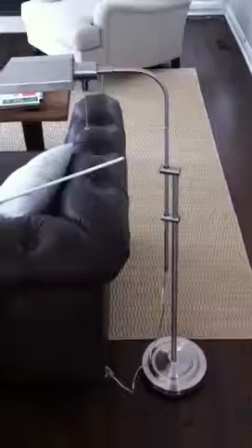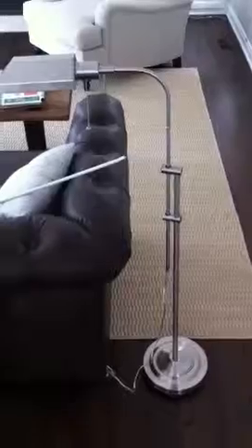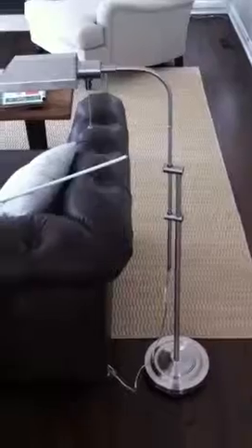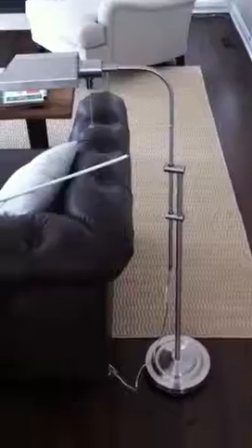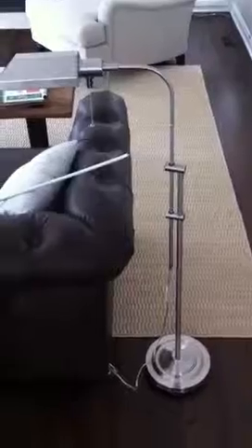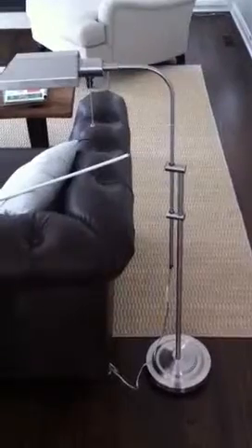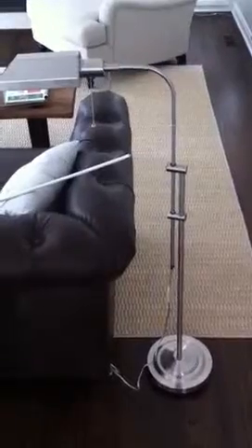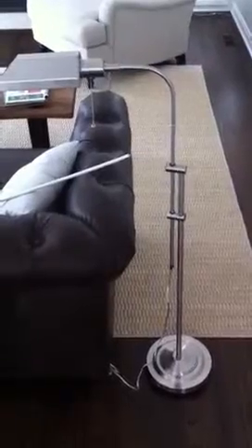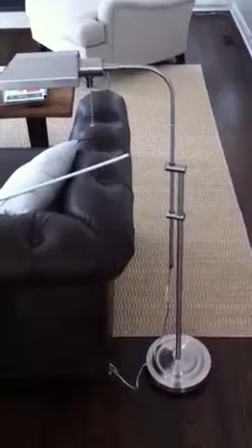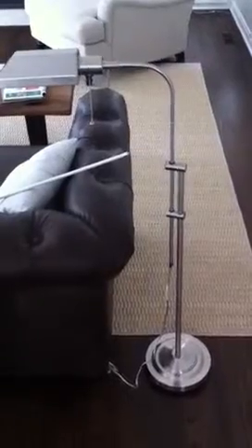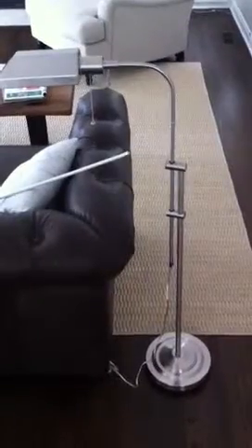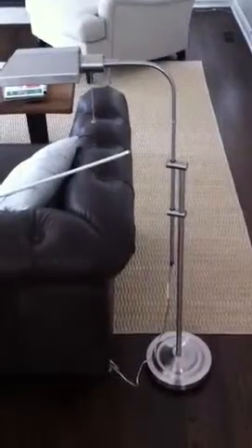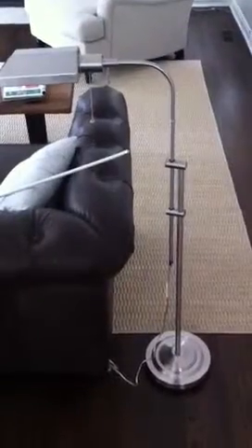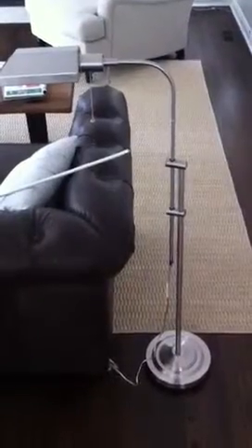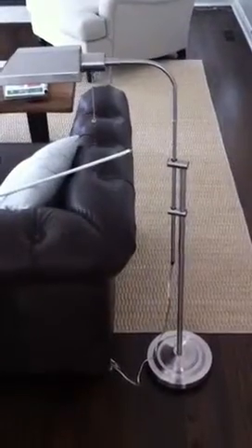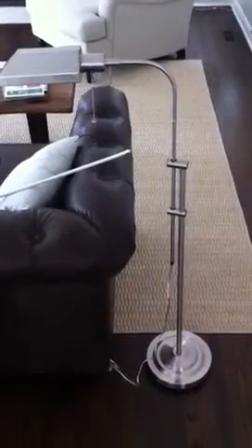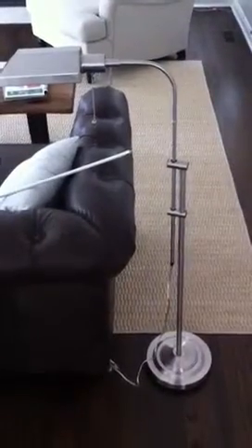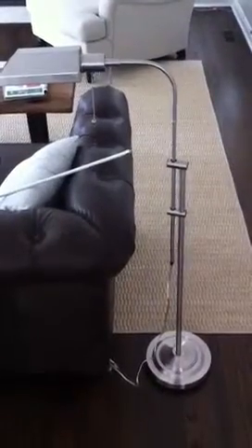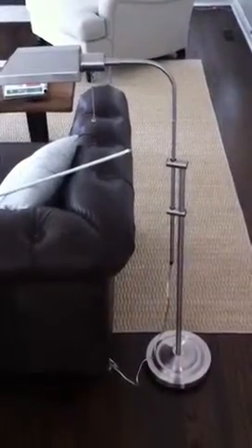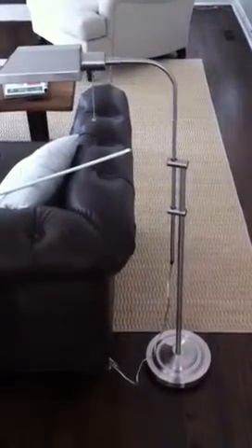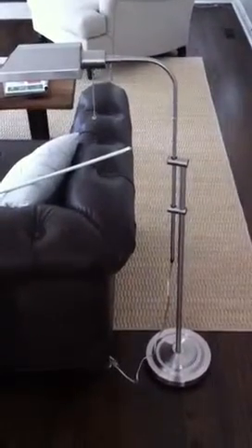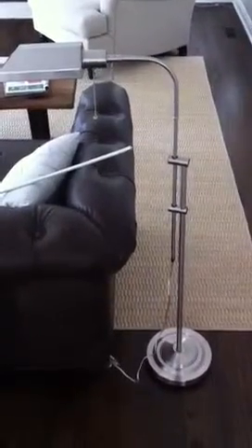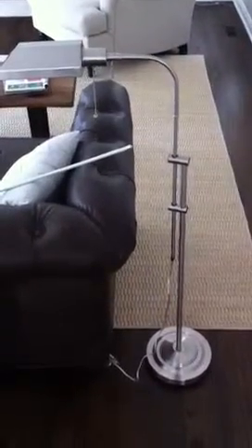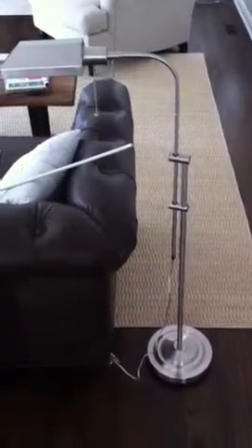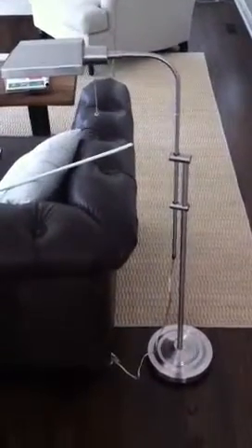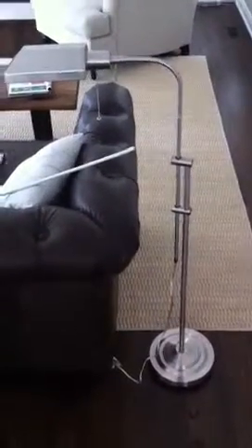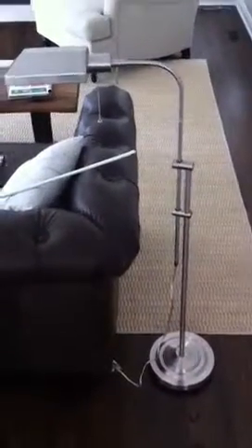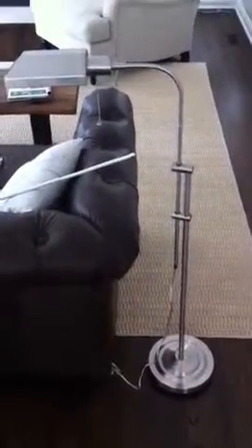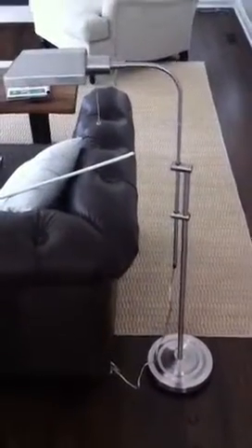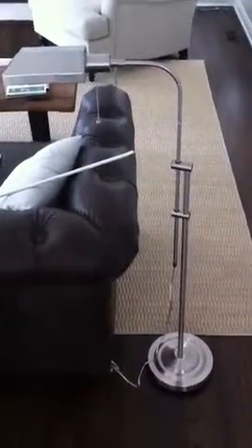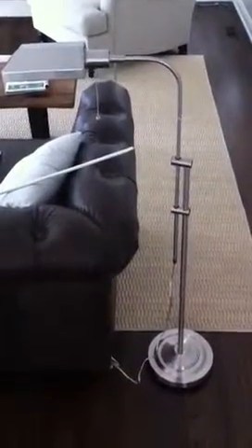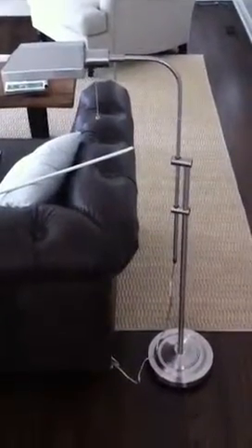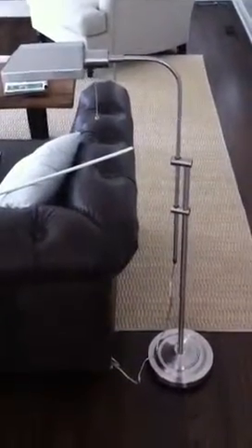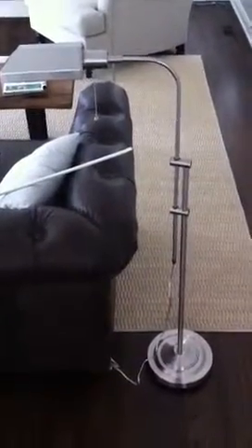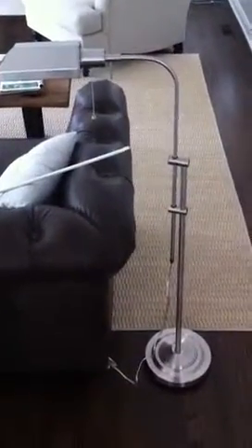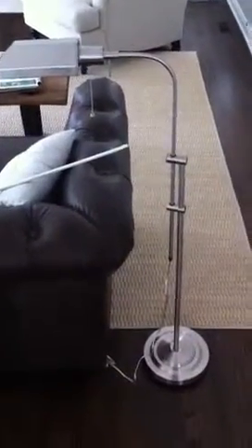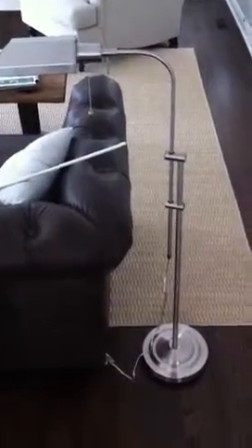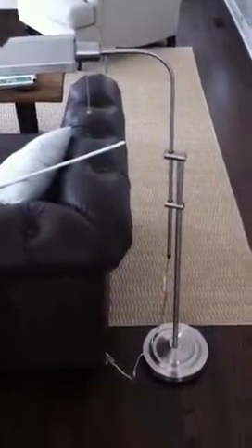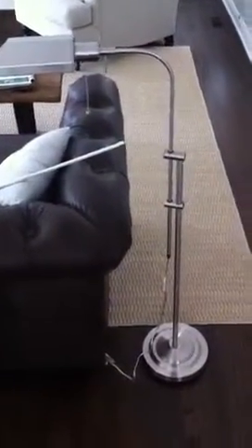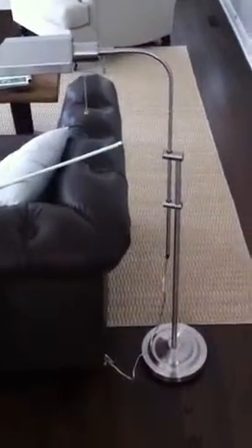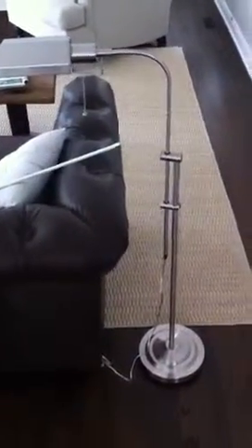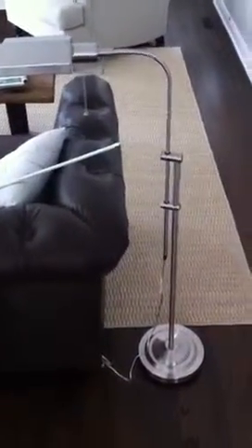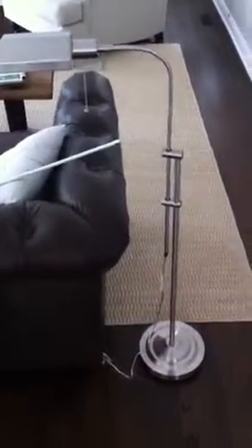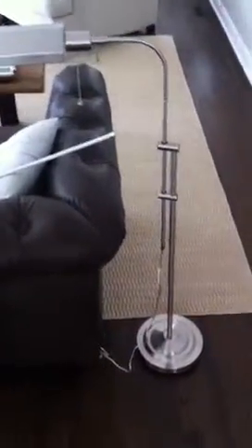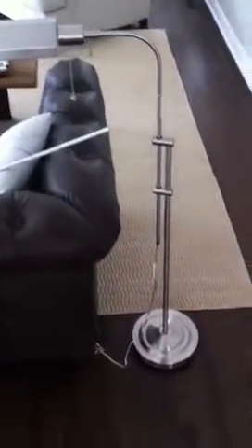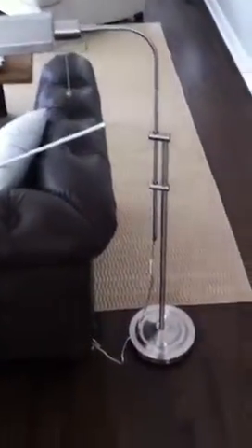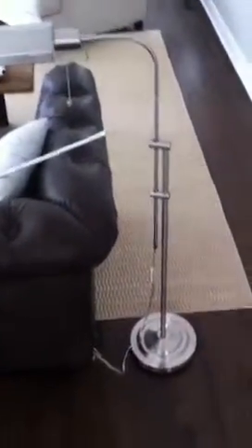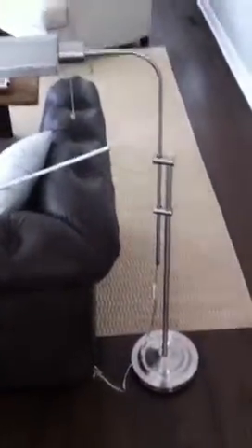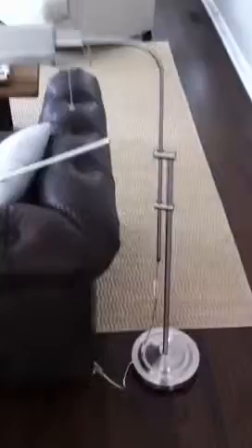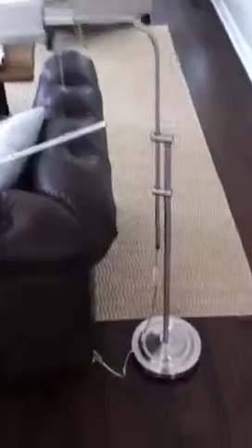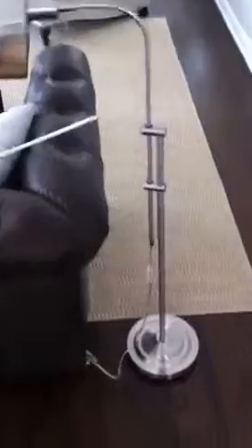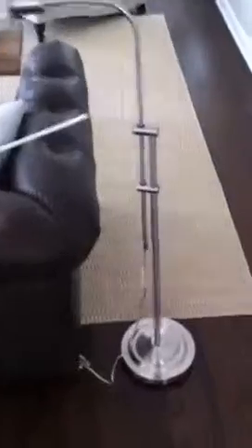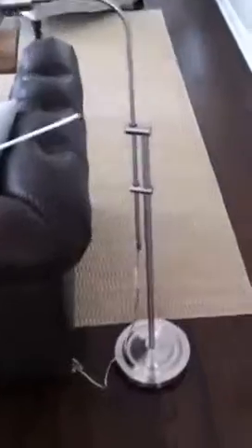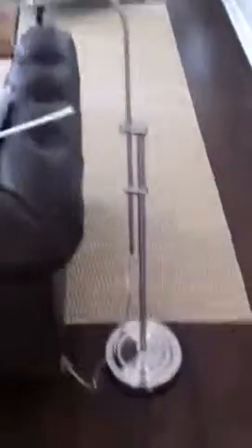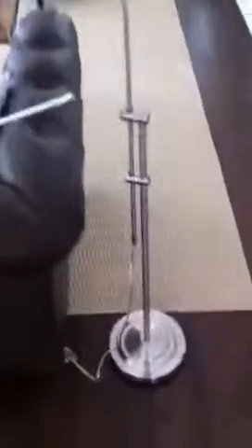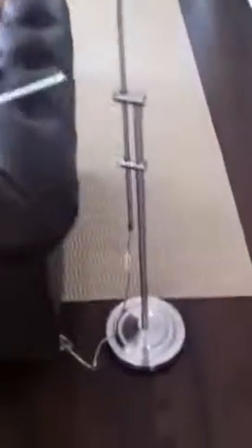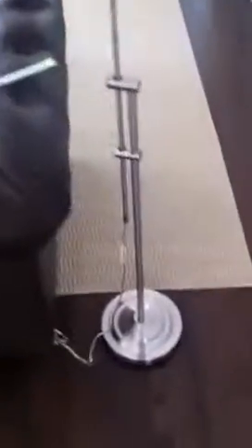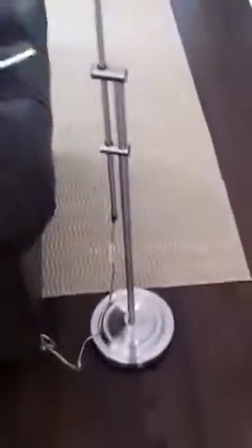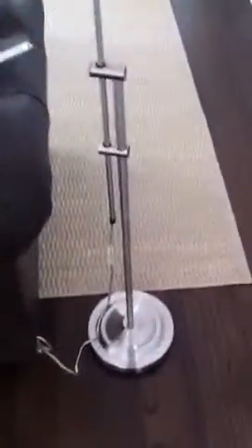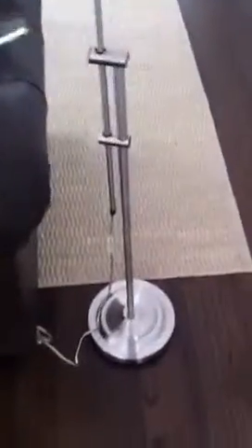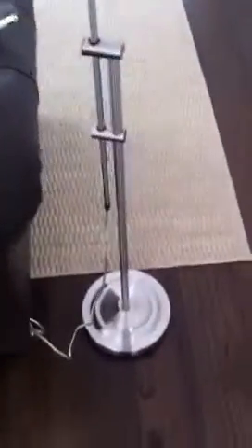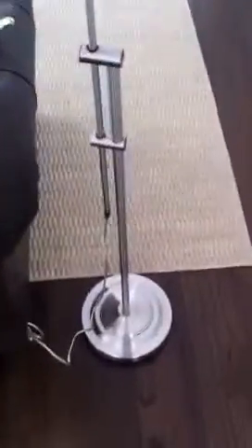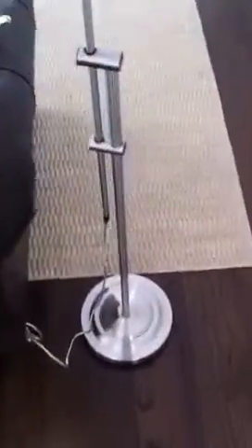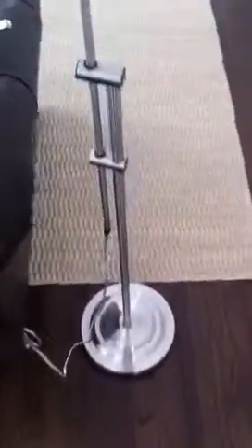Hi, I'm sending you this video to show you the two defects of this lamp. First, it has a wobbly base.